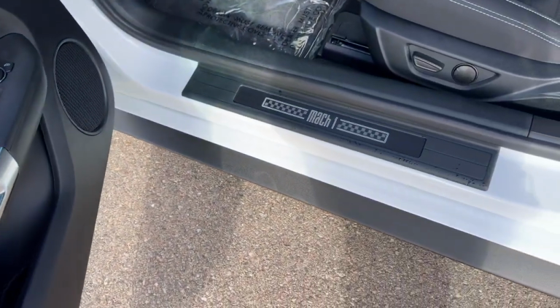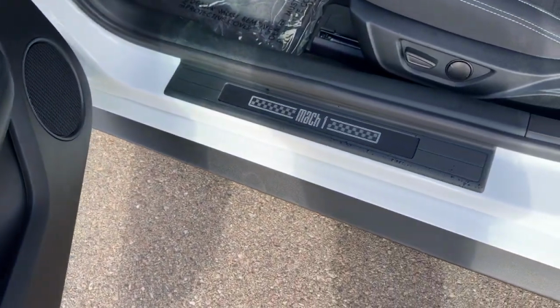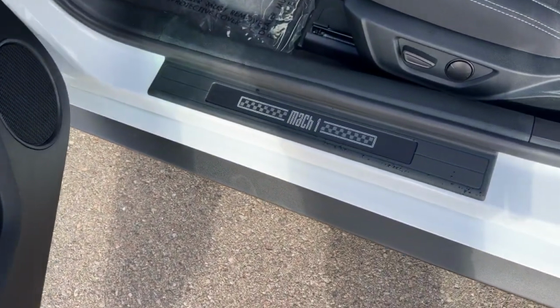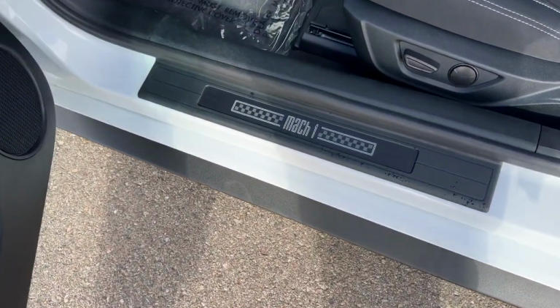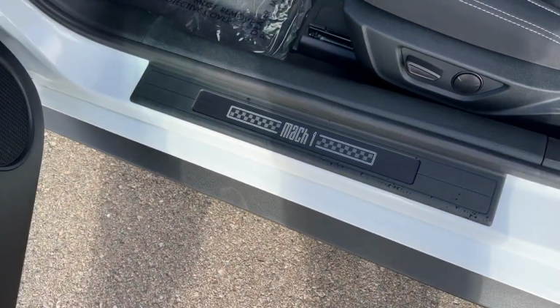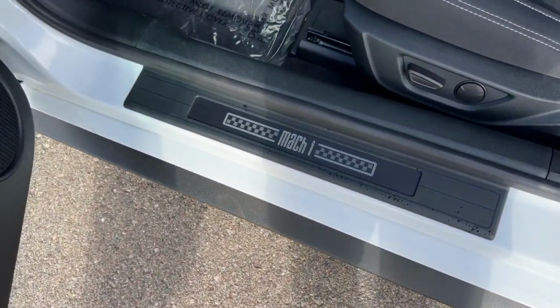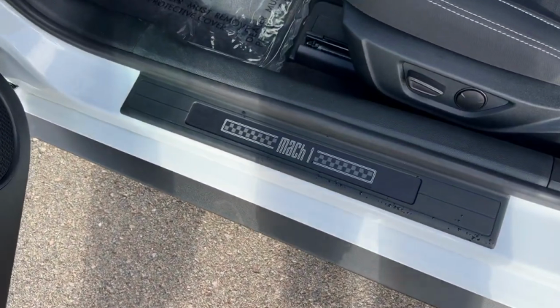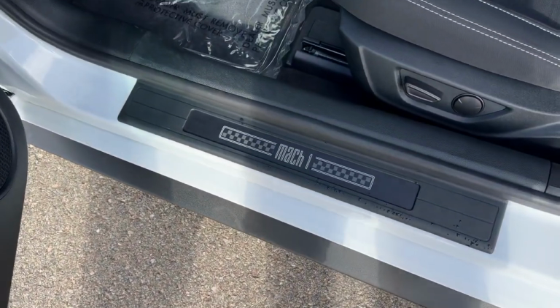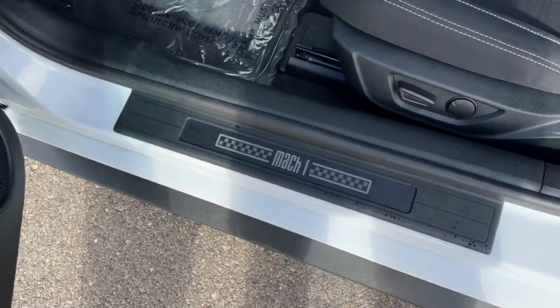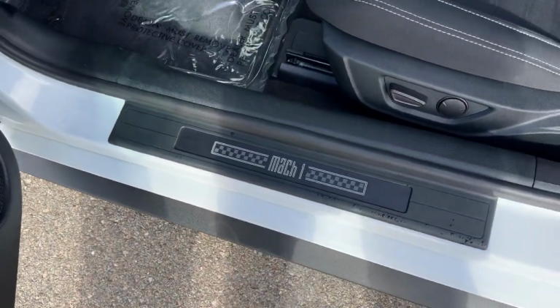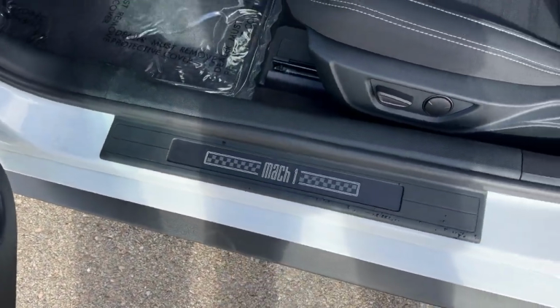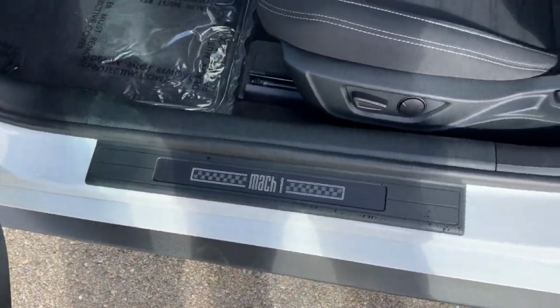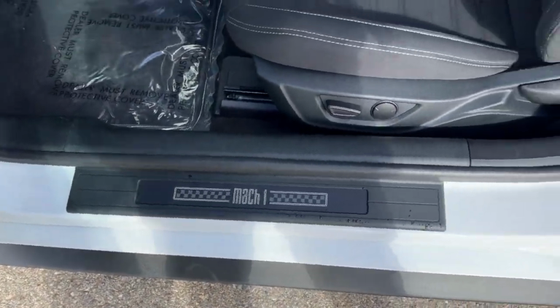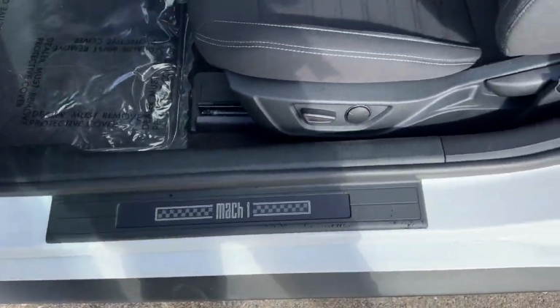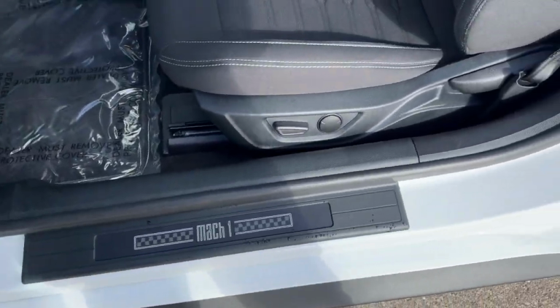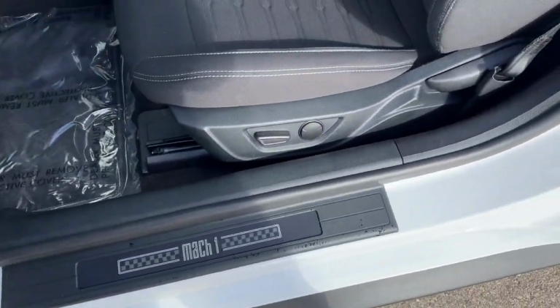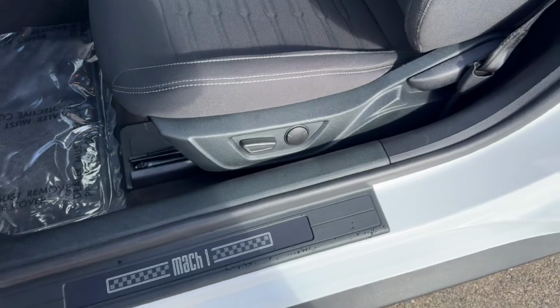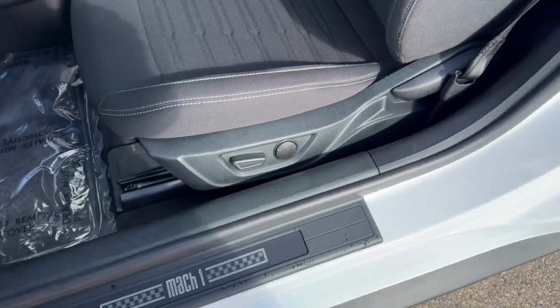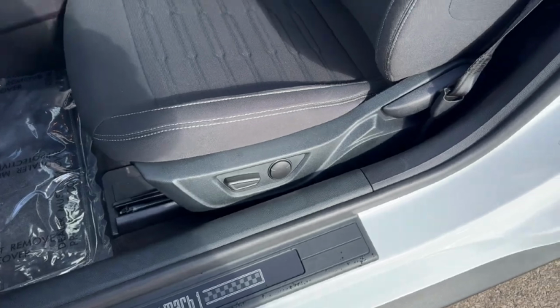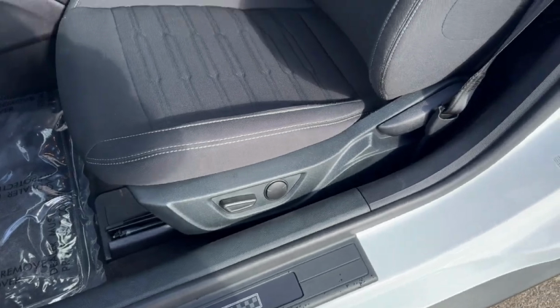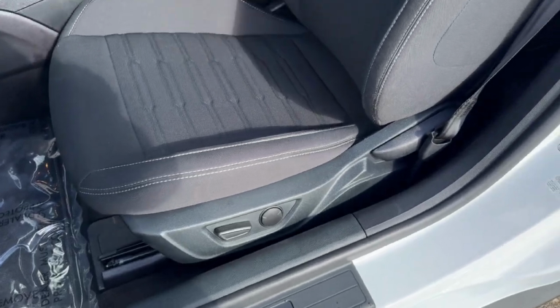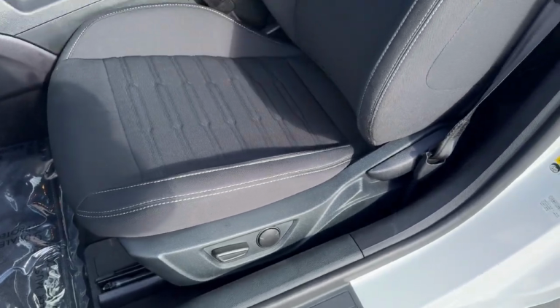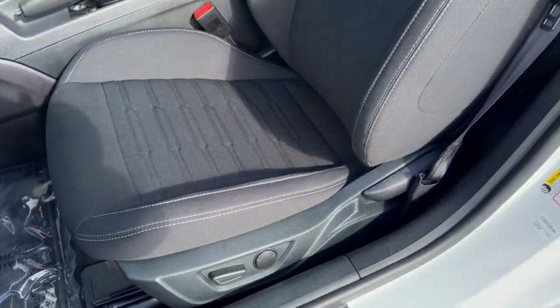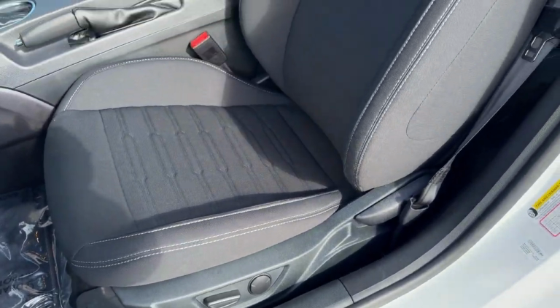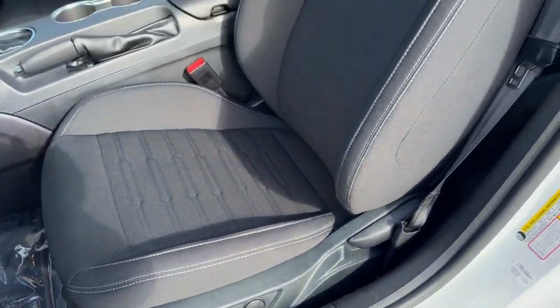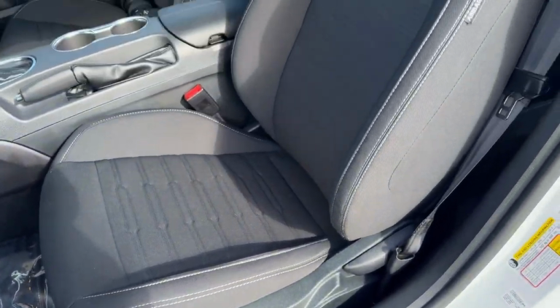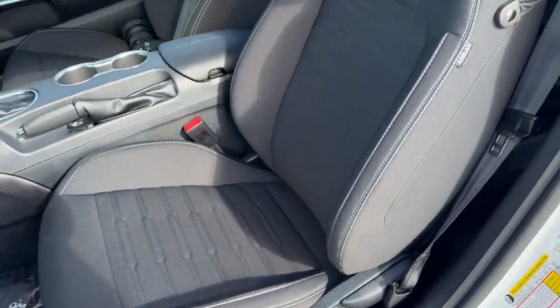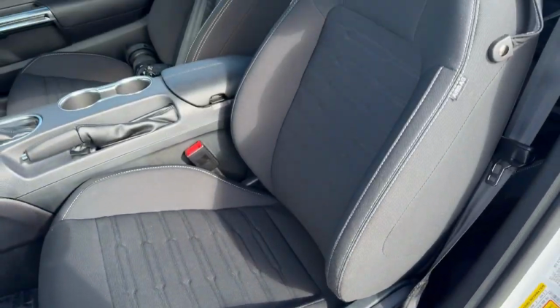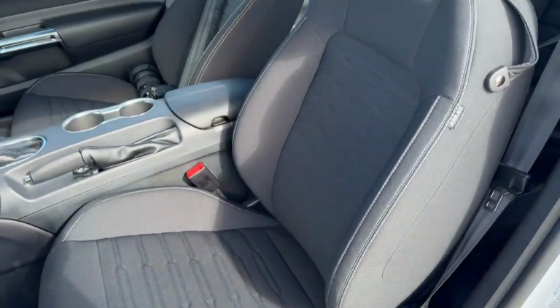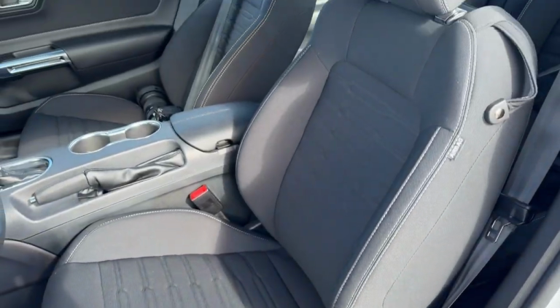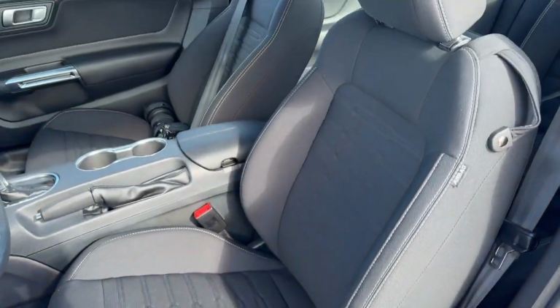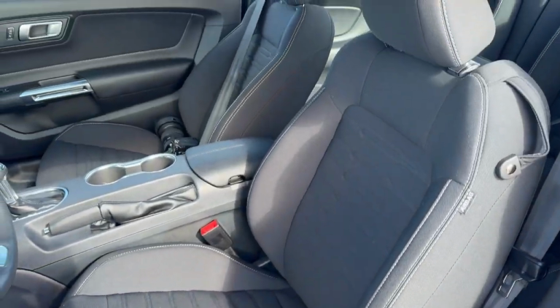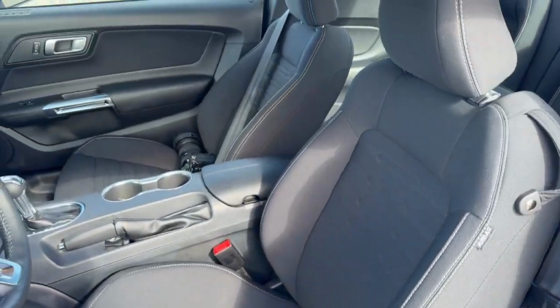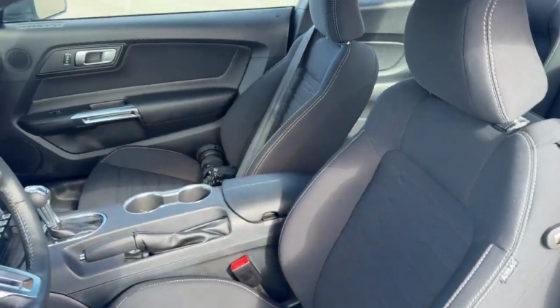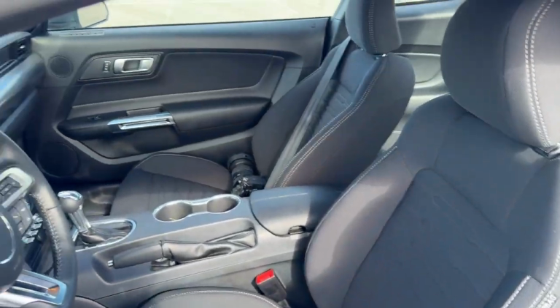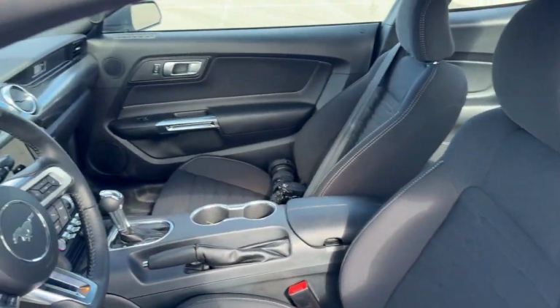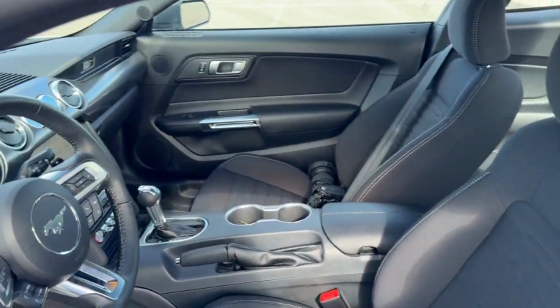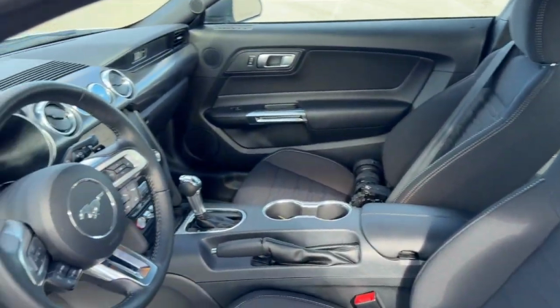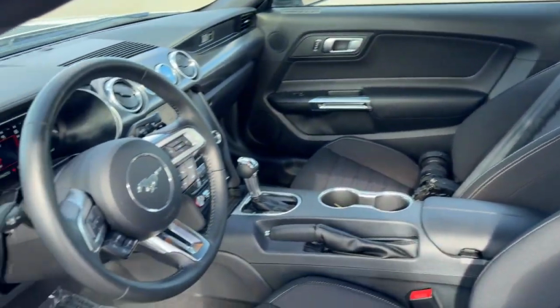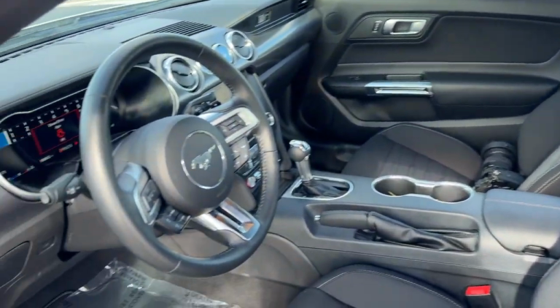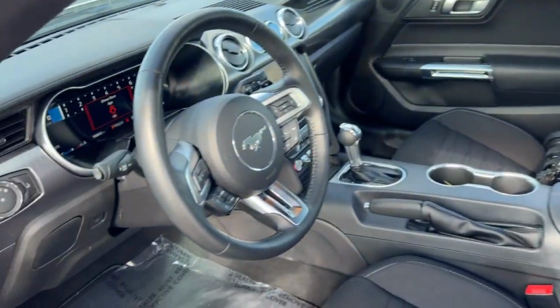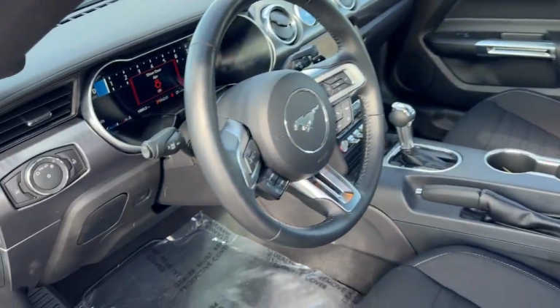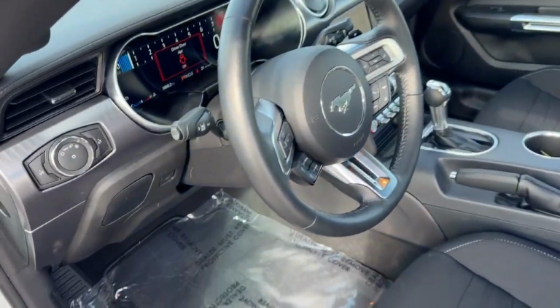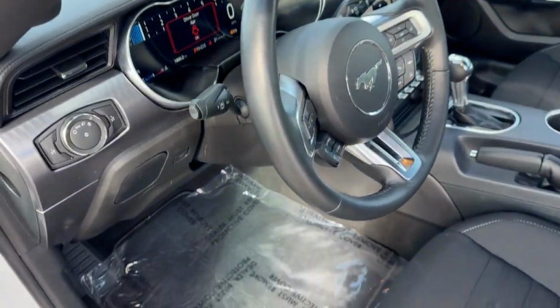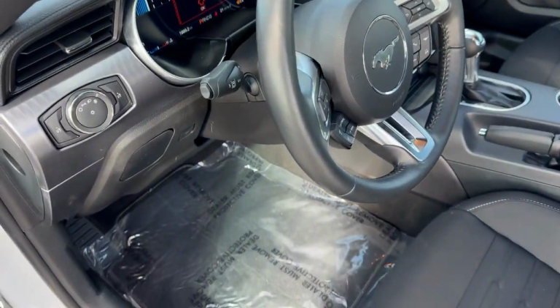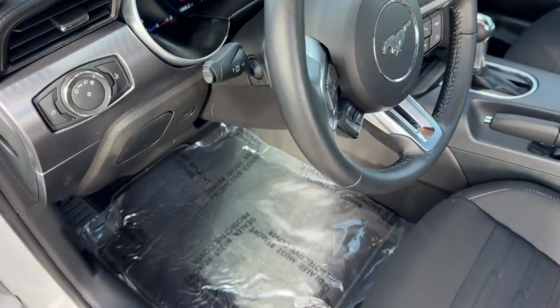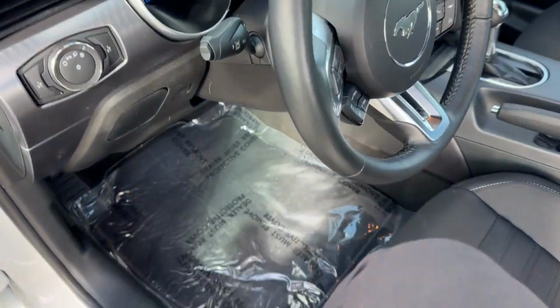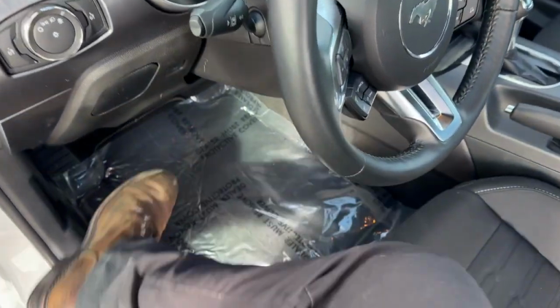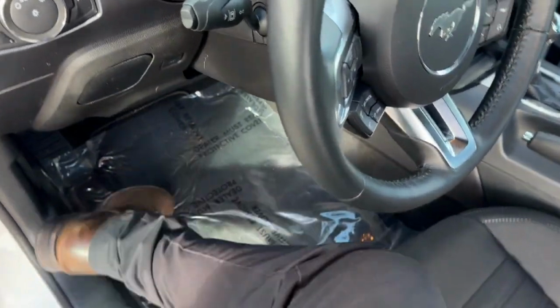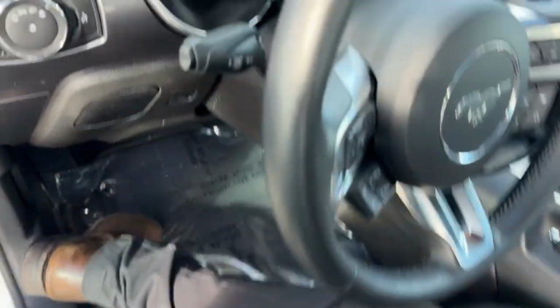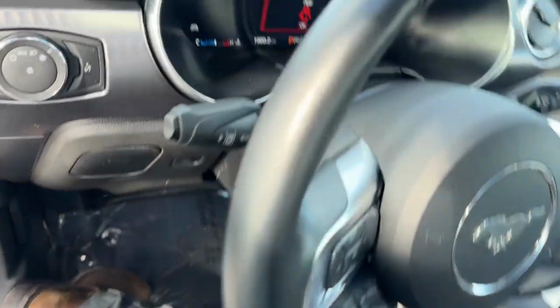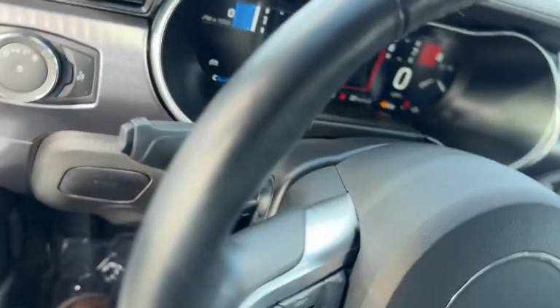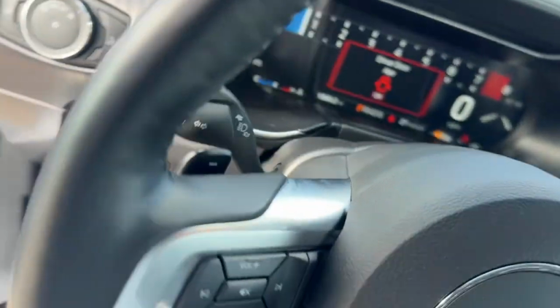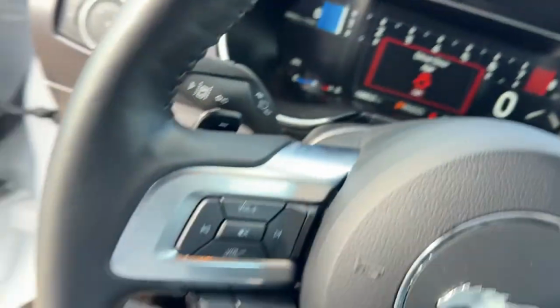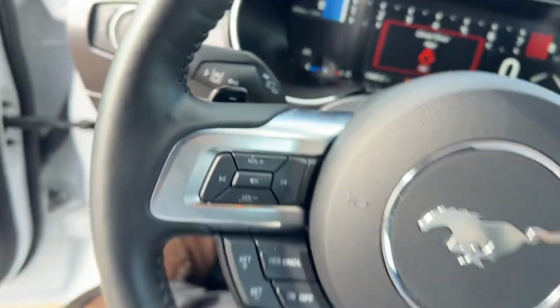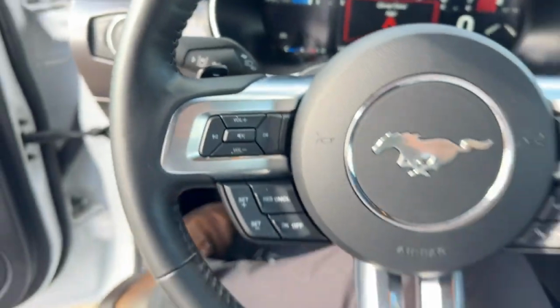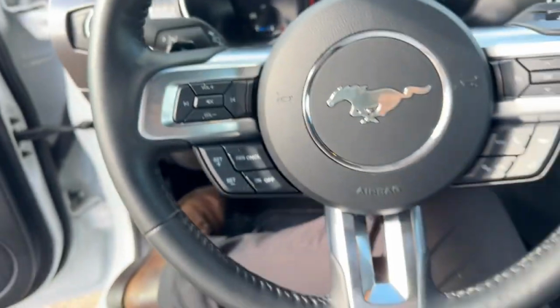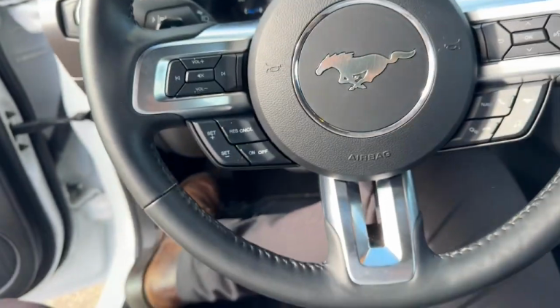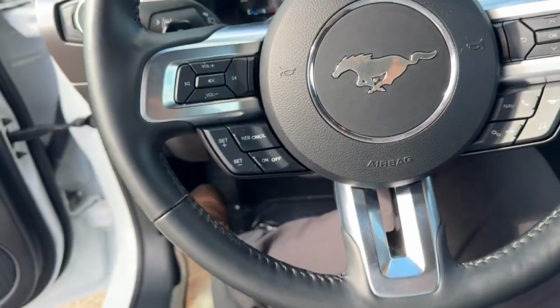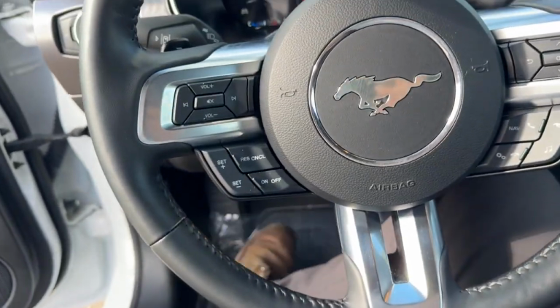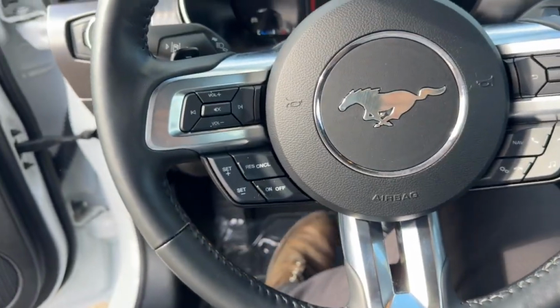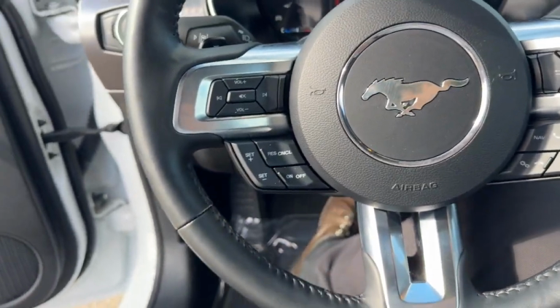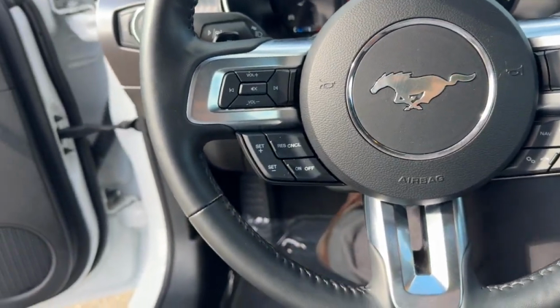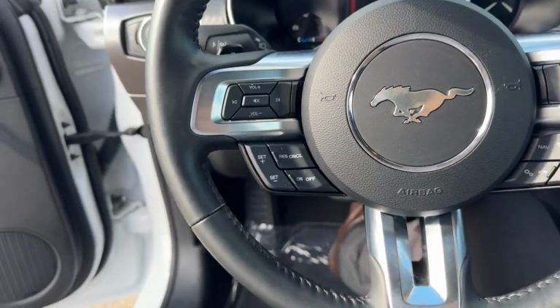You've got the Mach 1 door sill, powered driver seat, premium cloth seating, and a leather wrapped steering wheel.